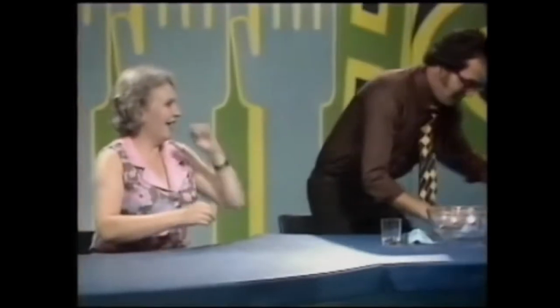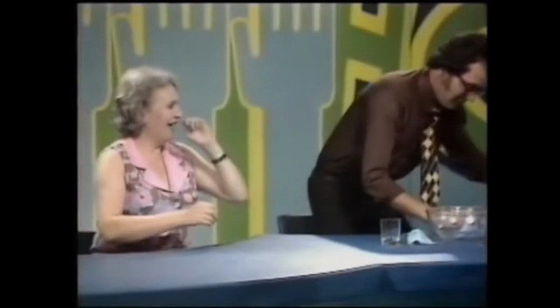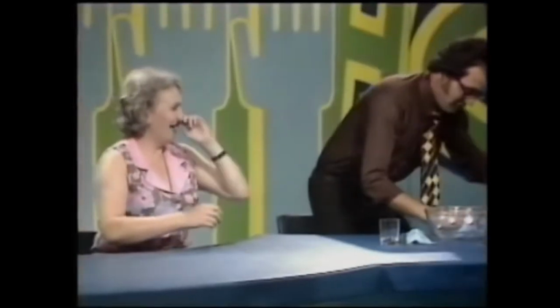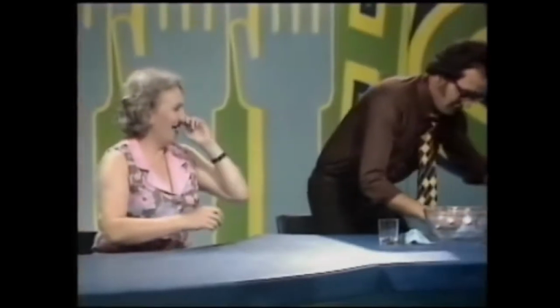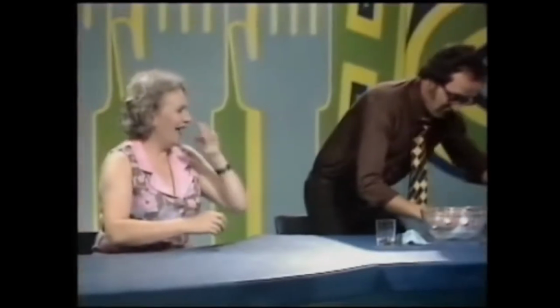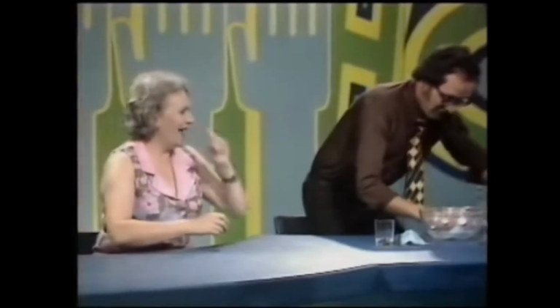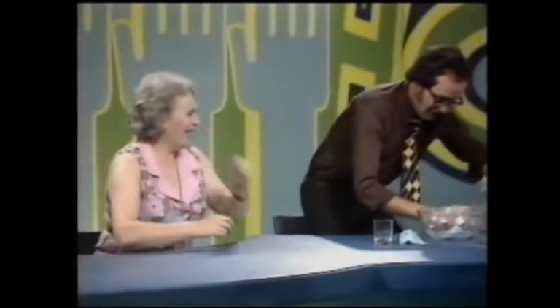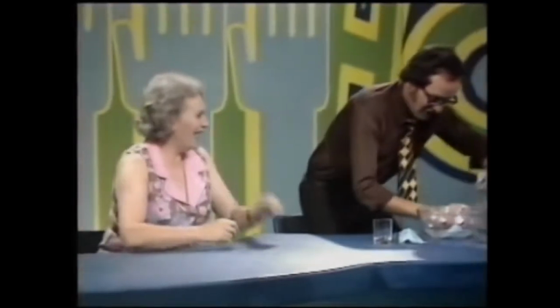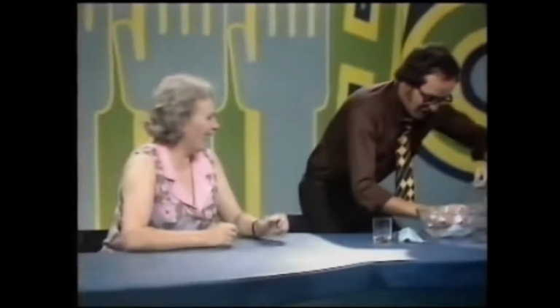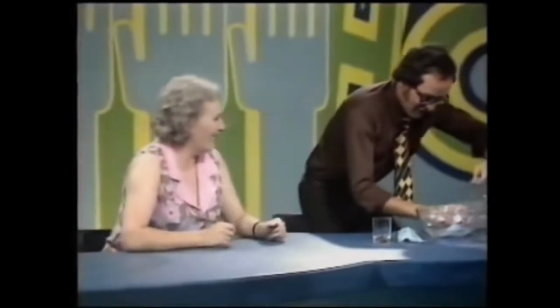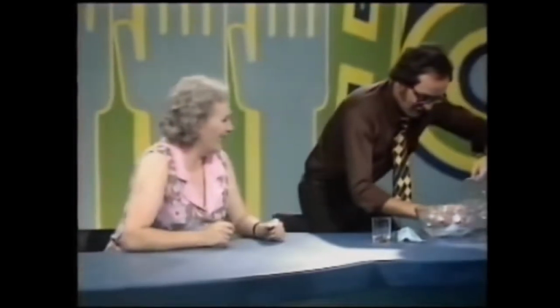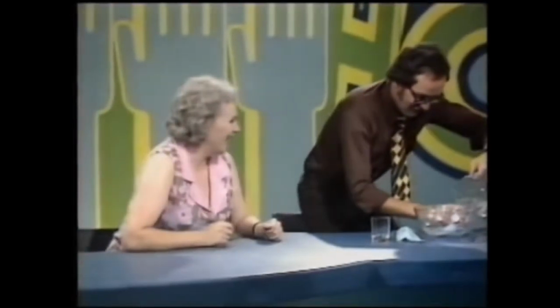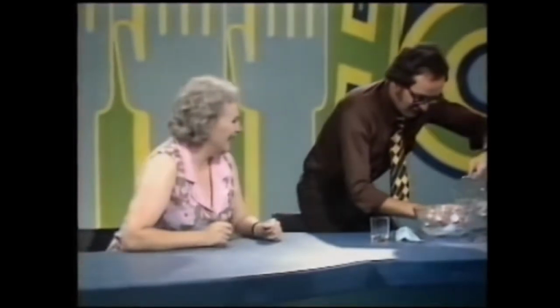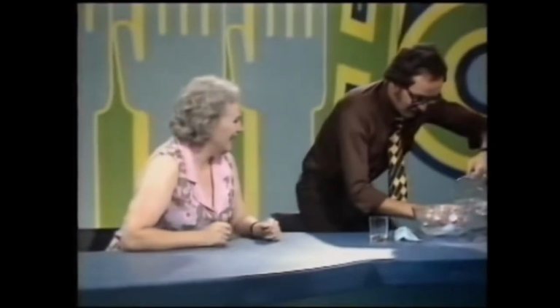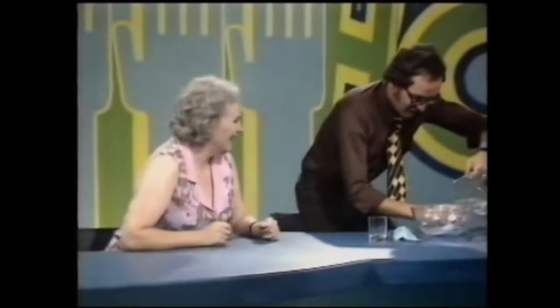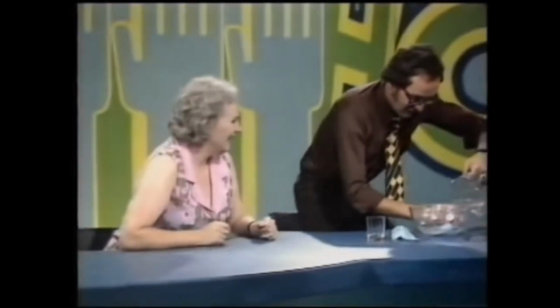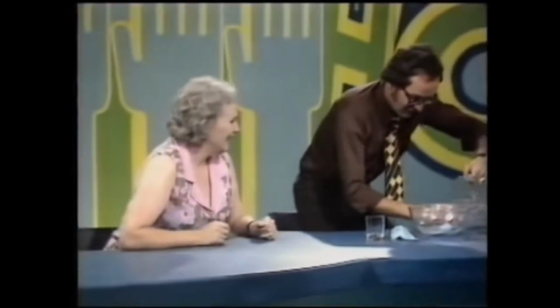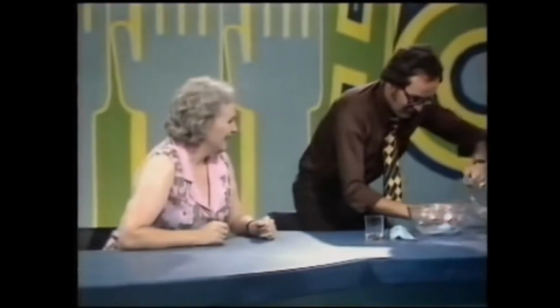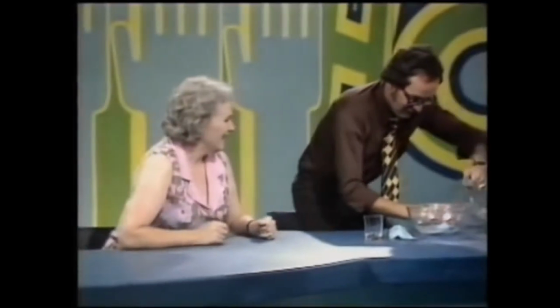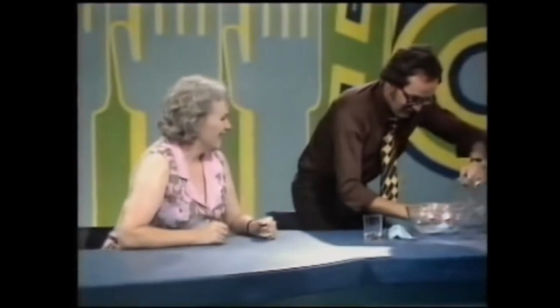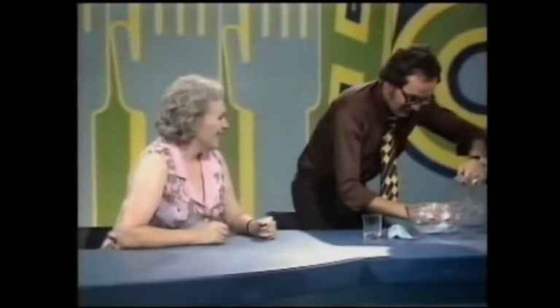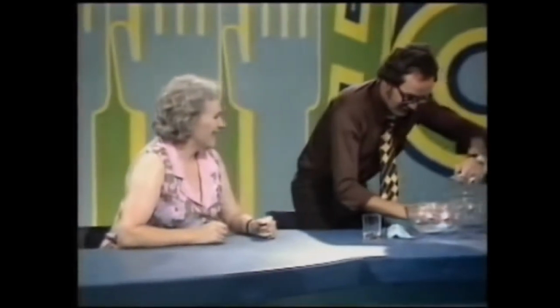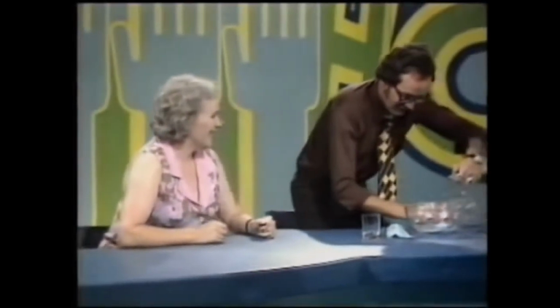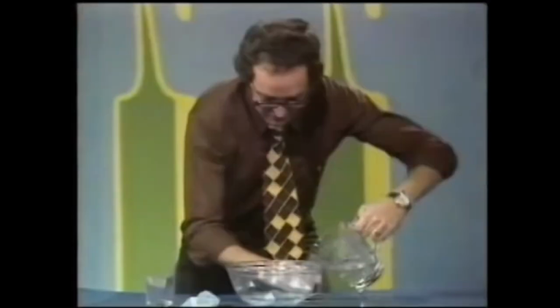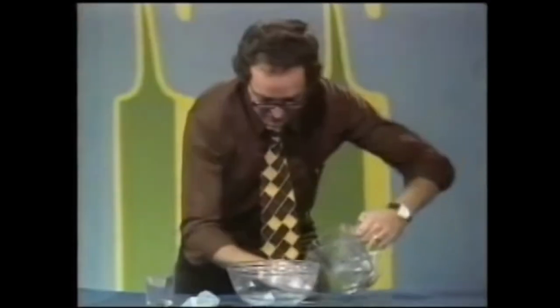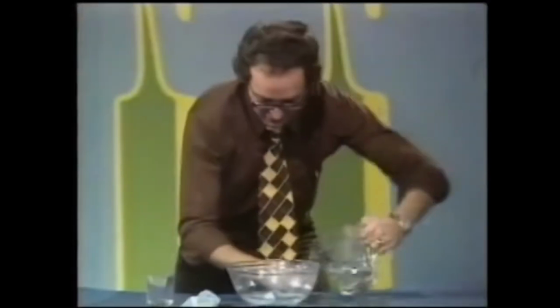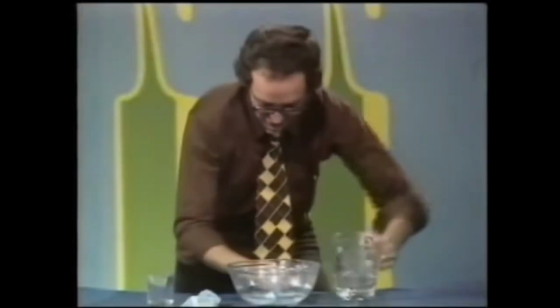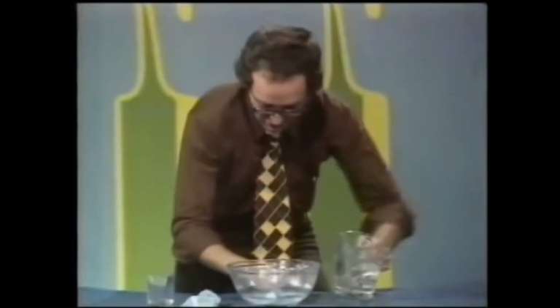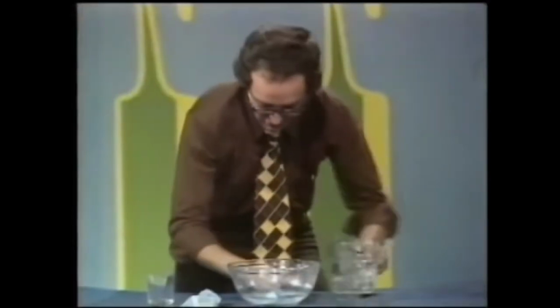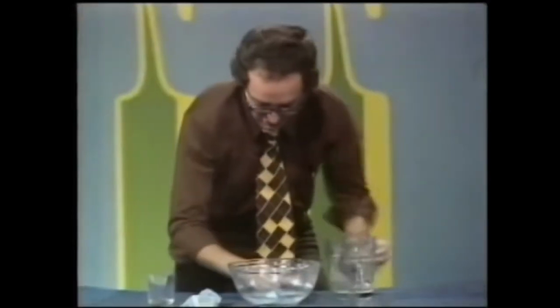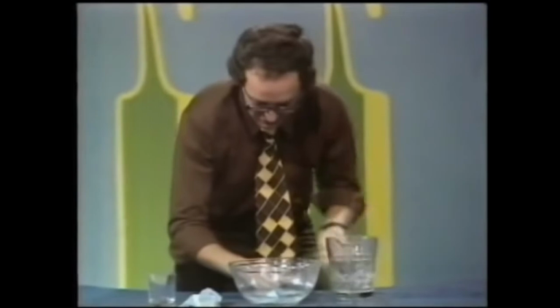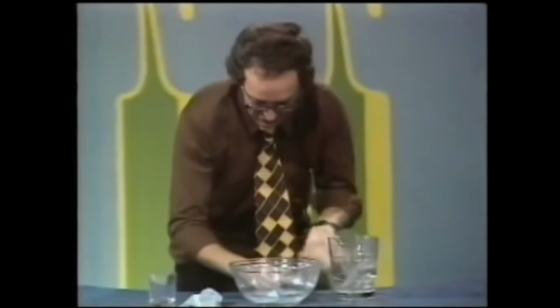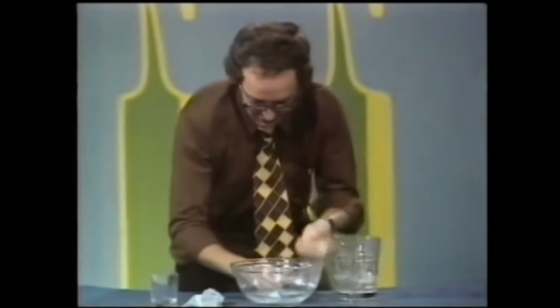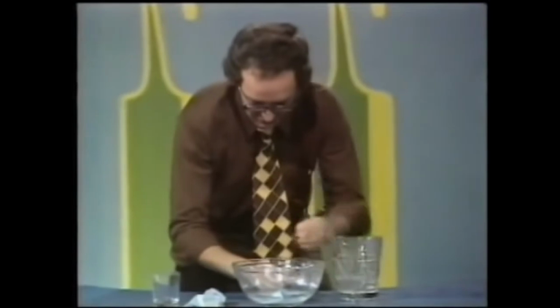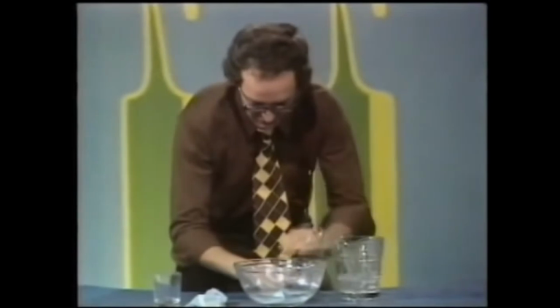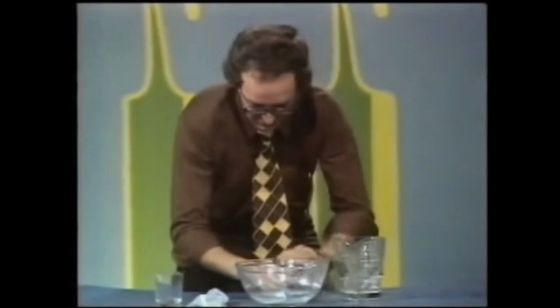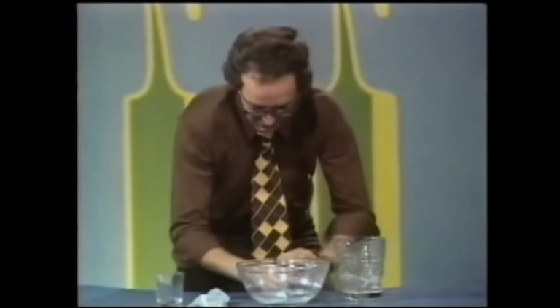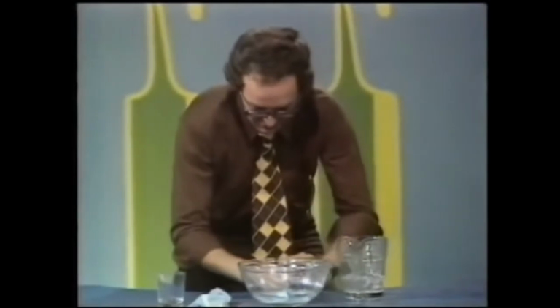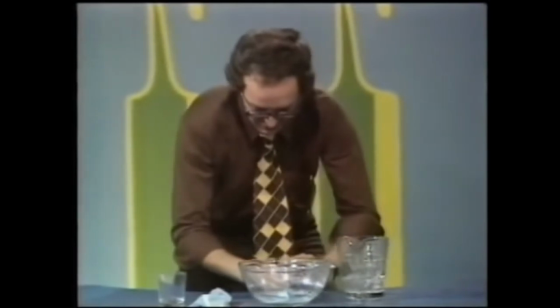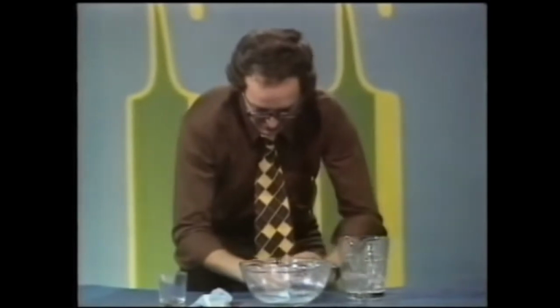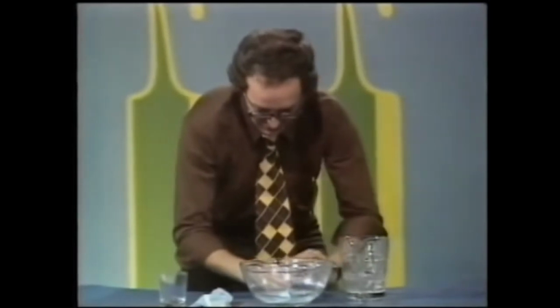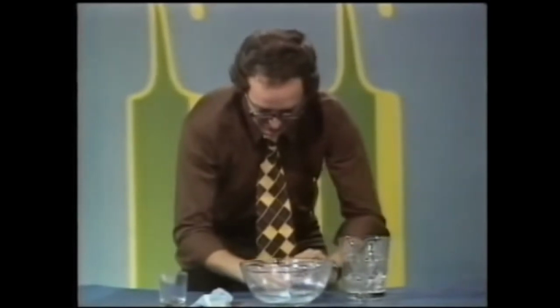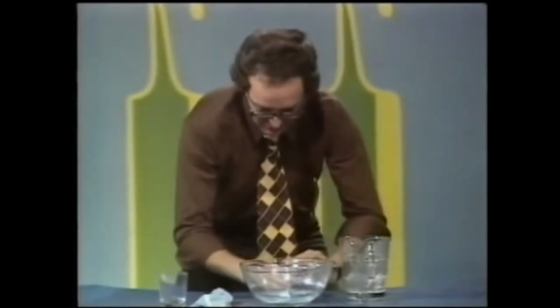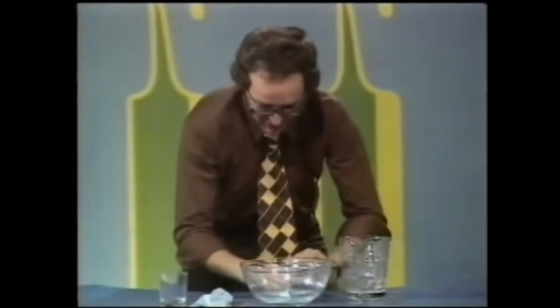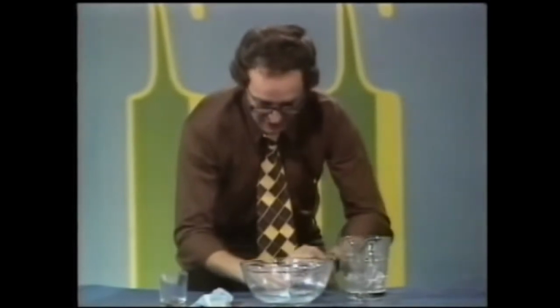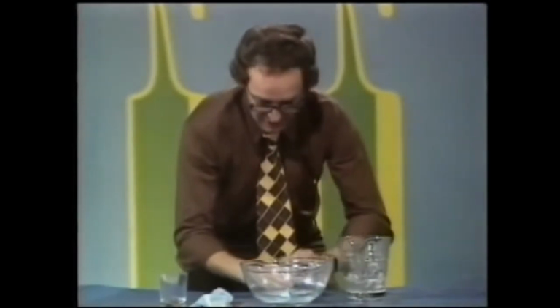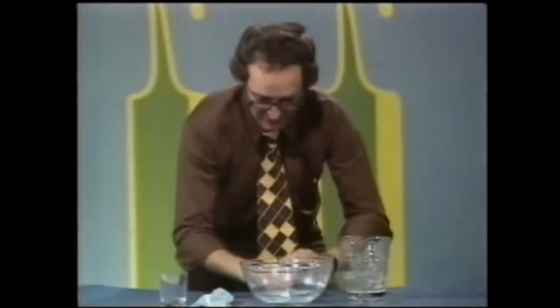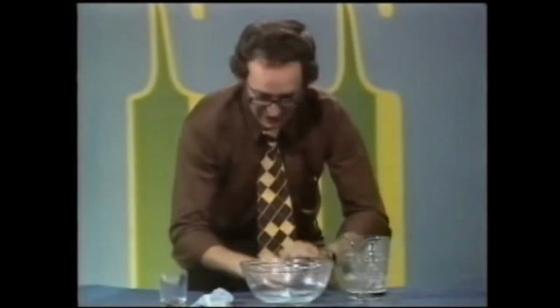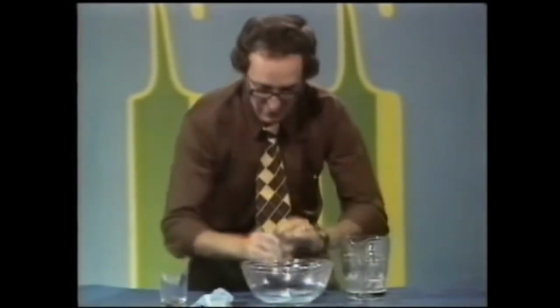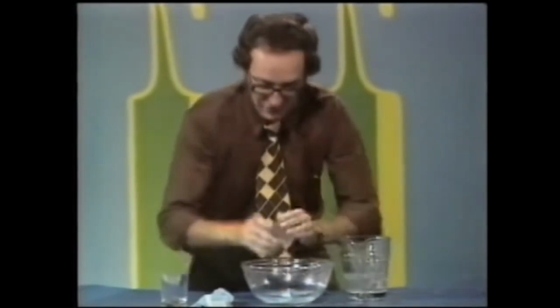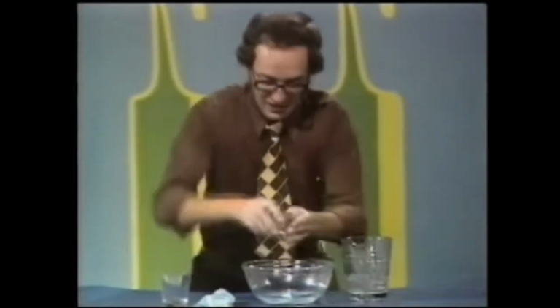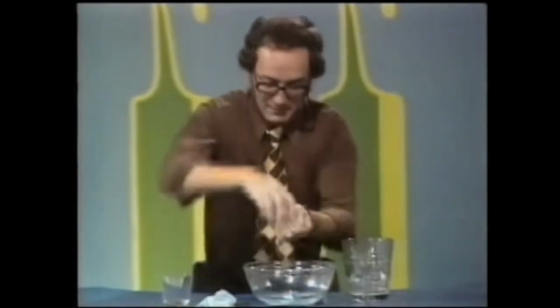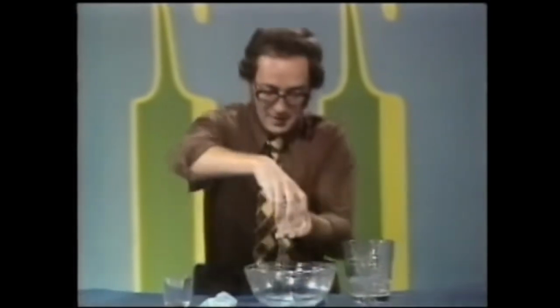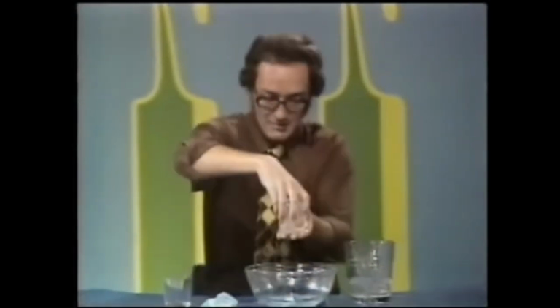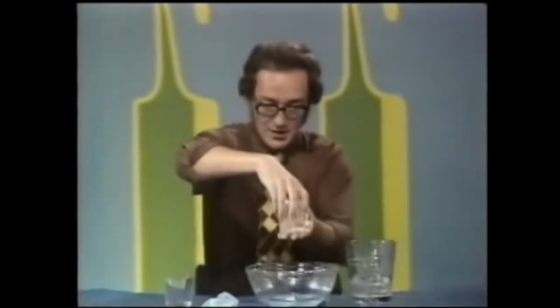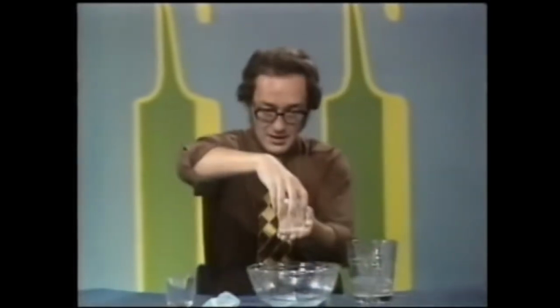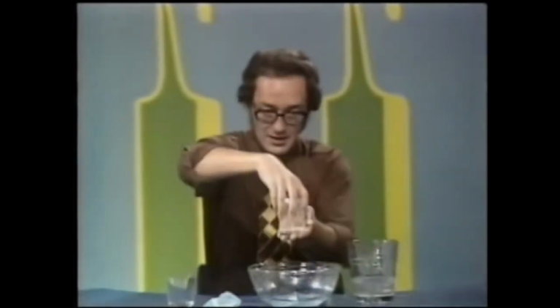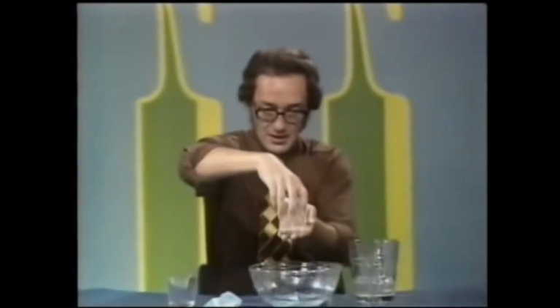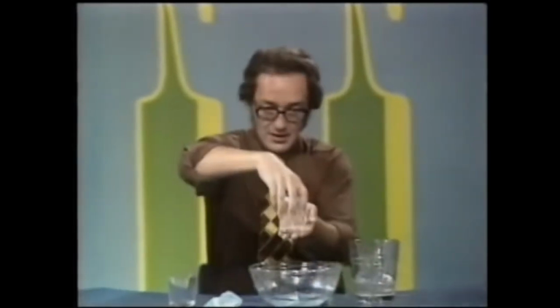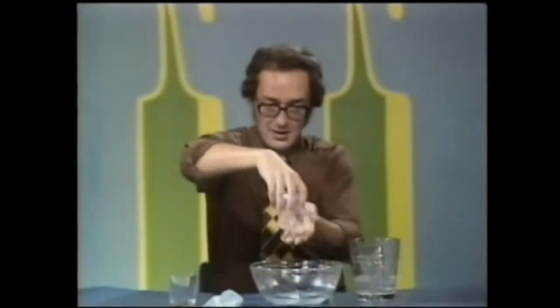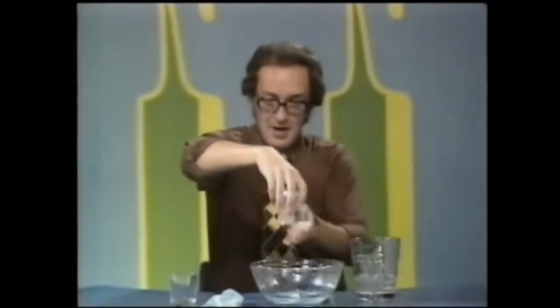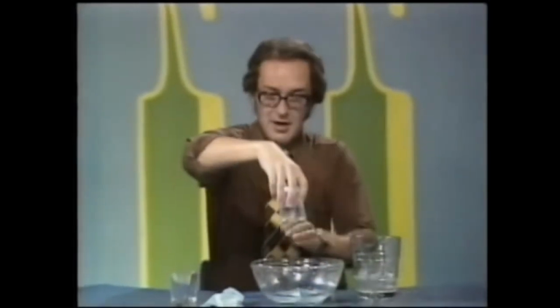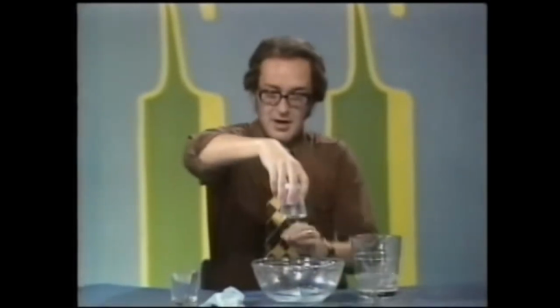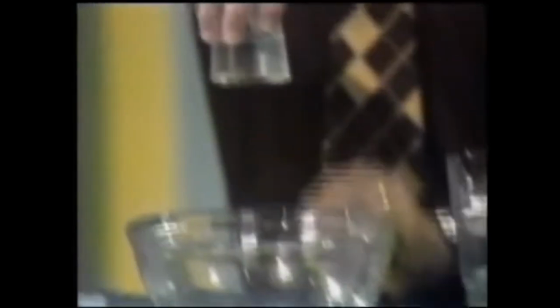Don't look. Turn away. Talk amongst yourselves. Talk amongst ourselves — how can I tip it upside down without the water coming out? There we are.